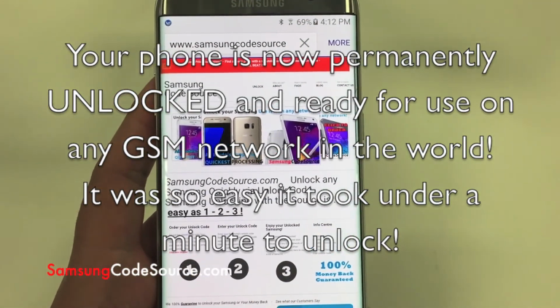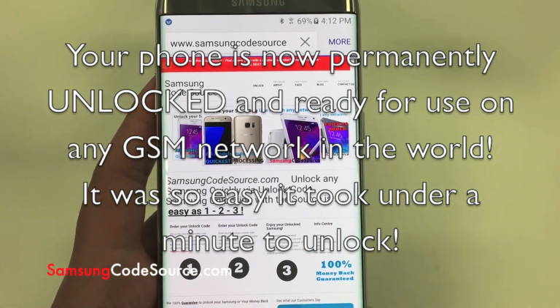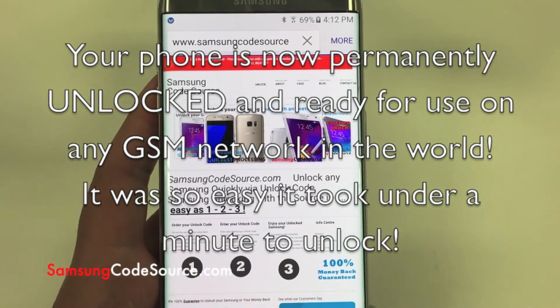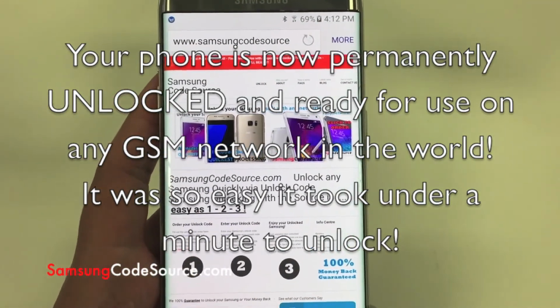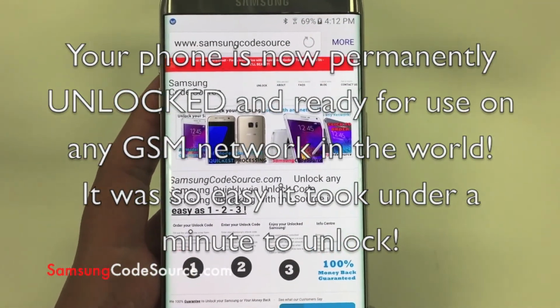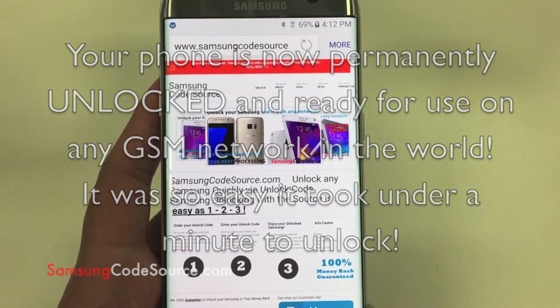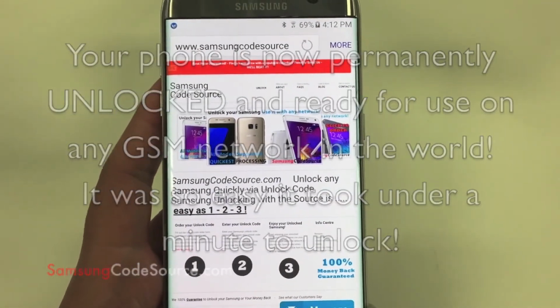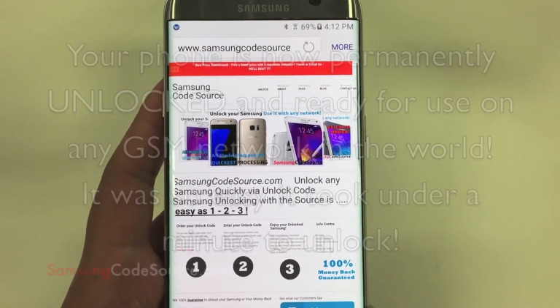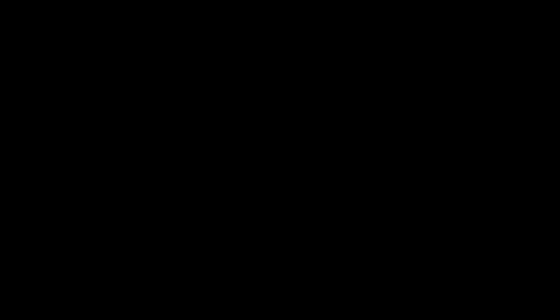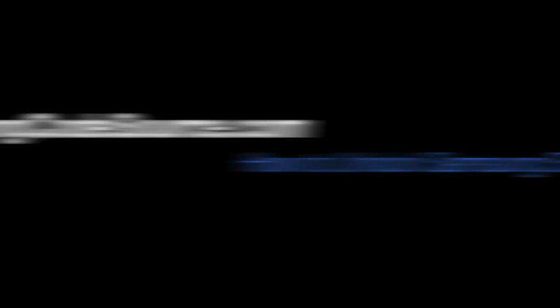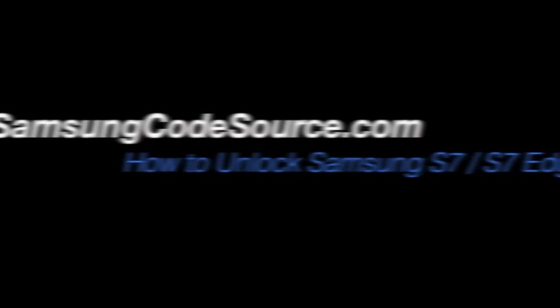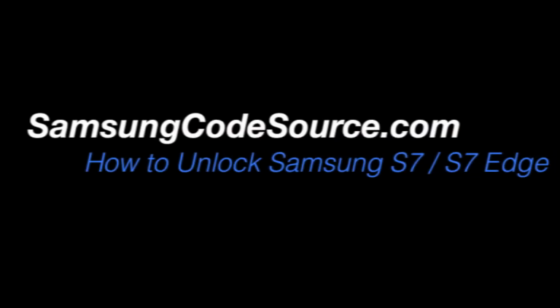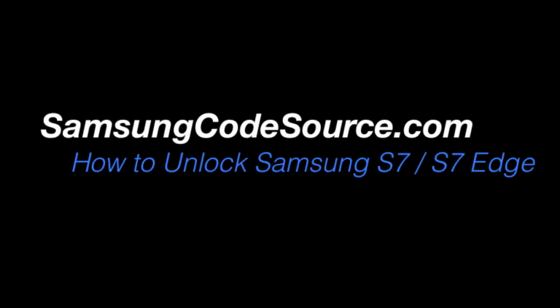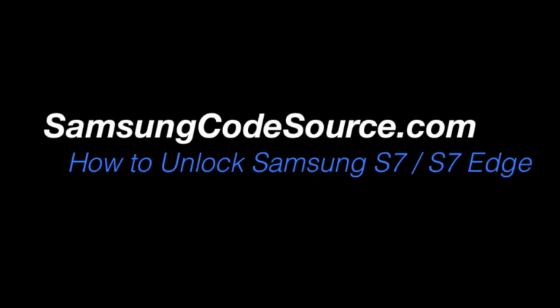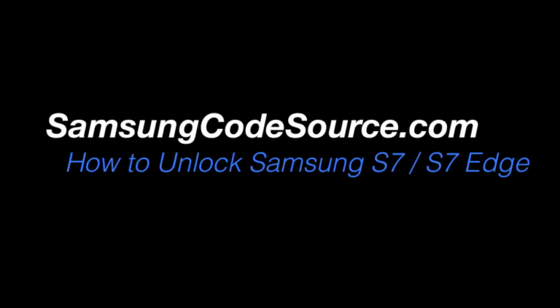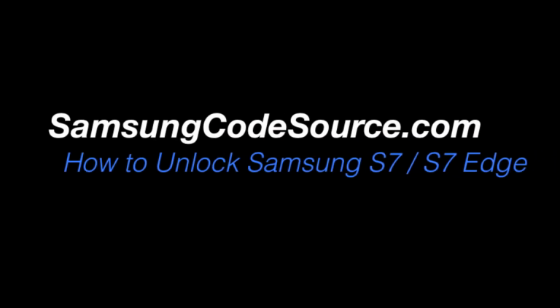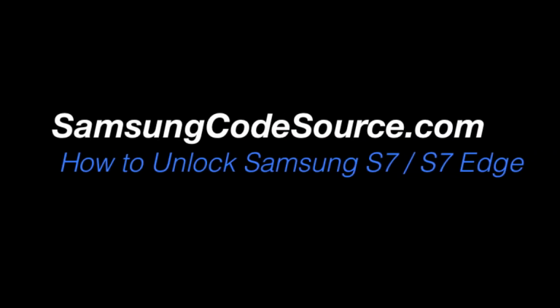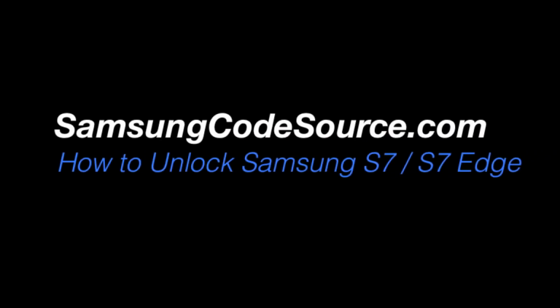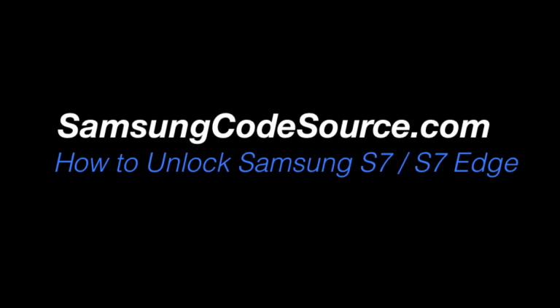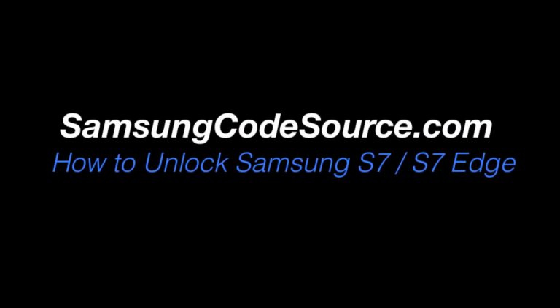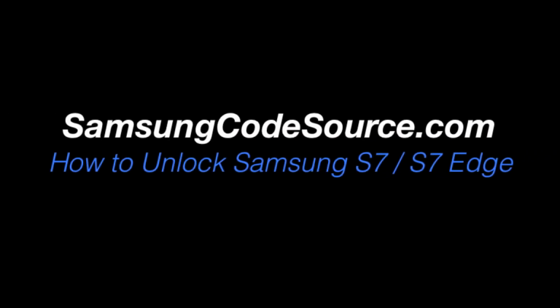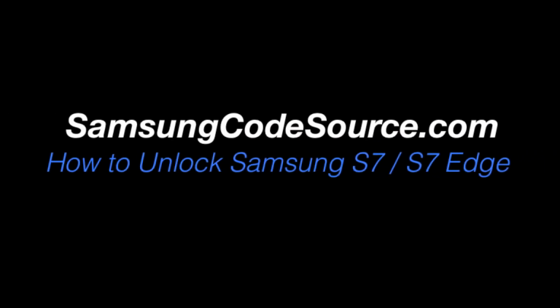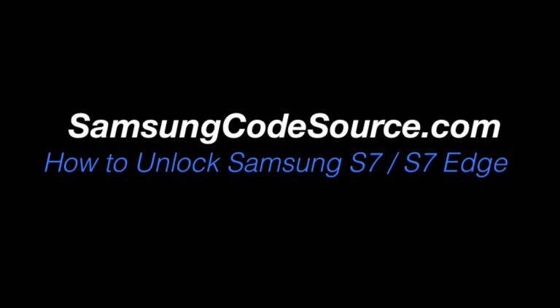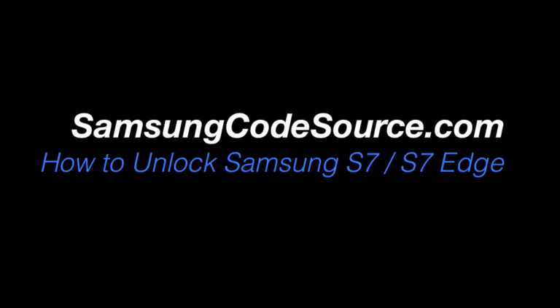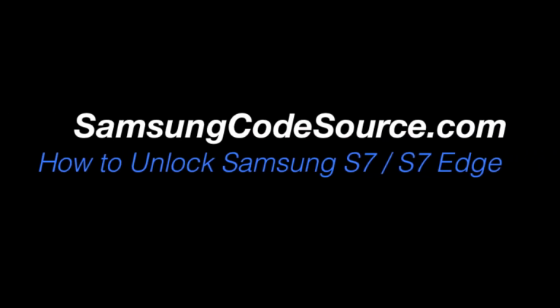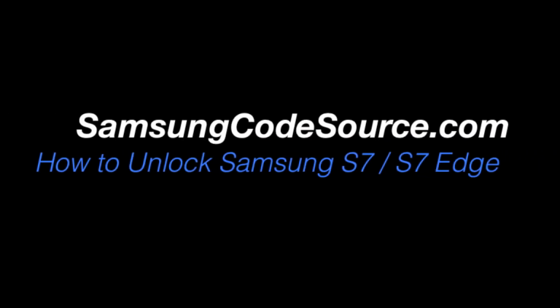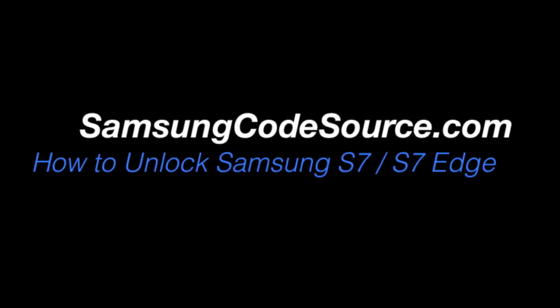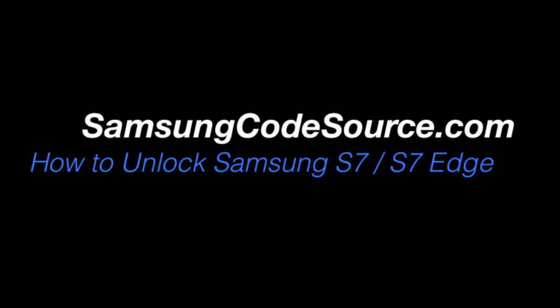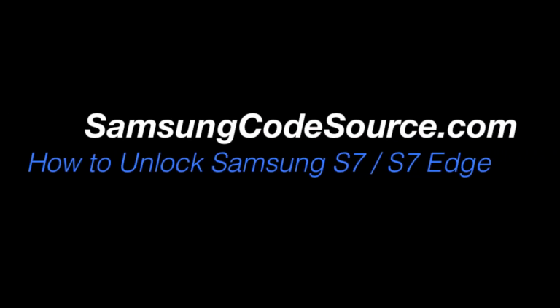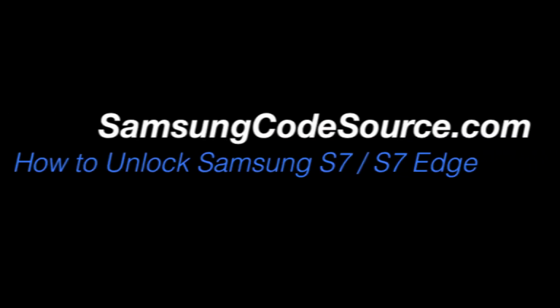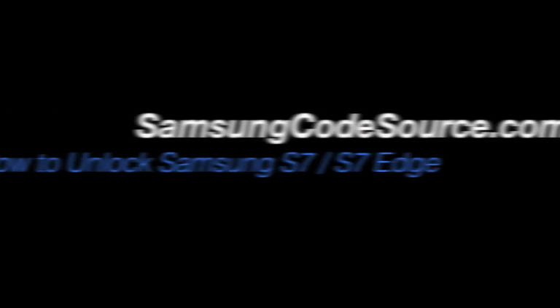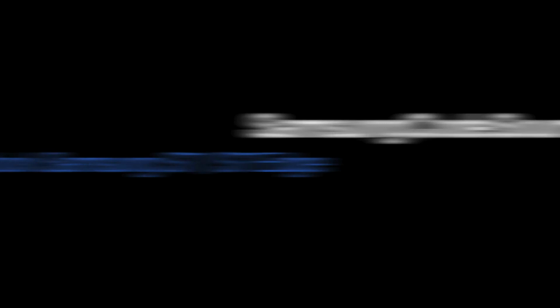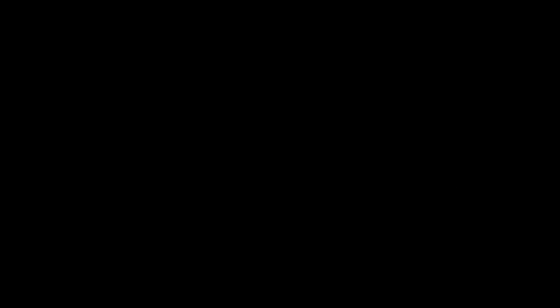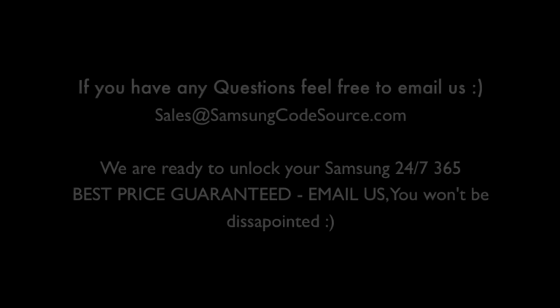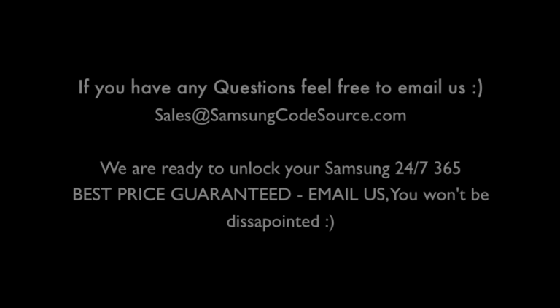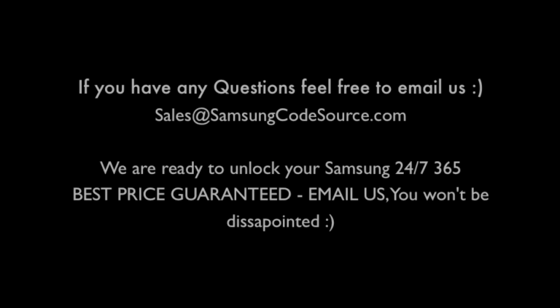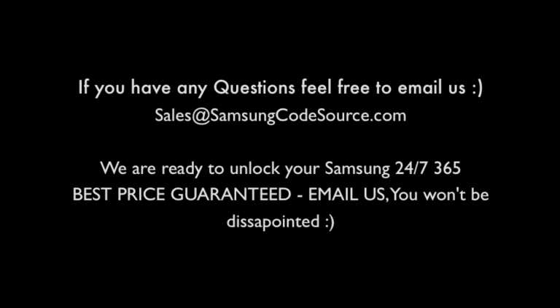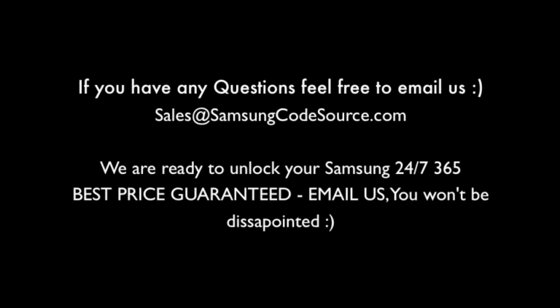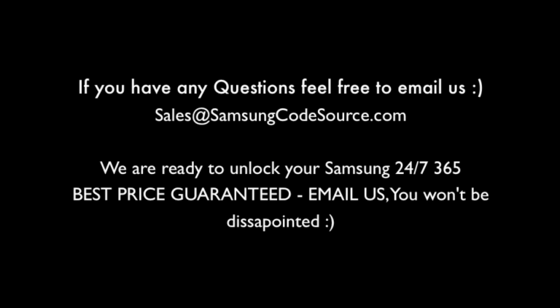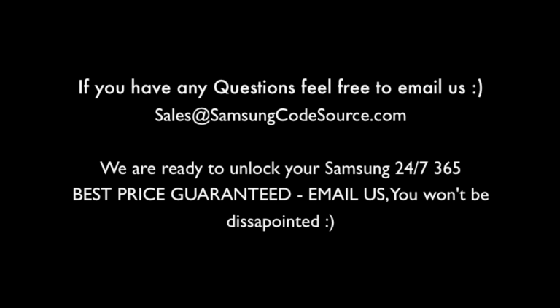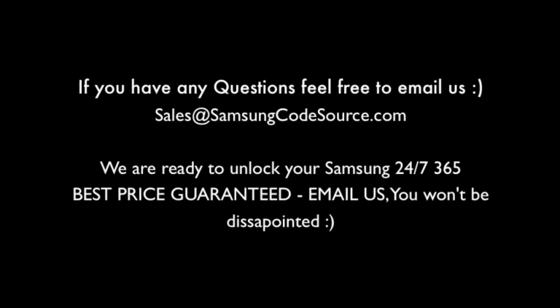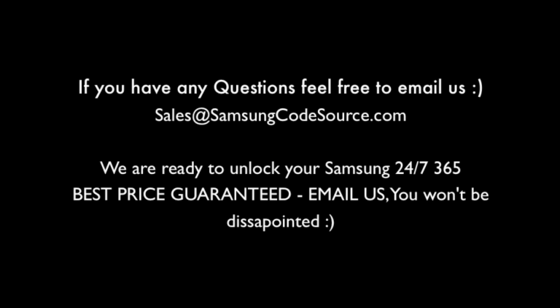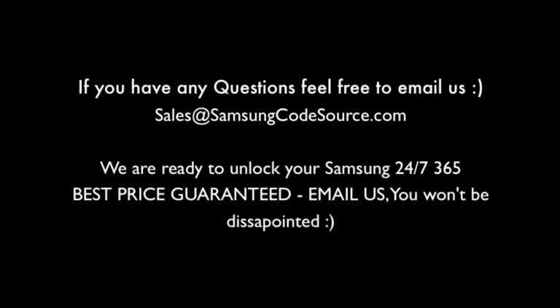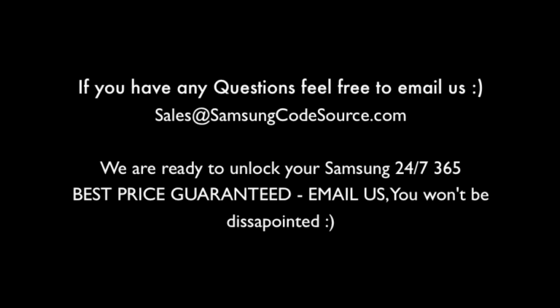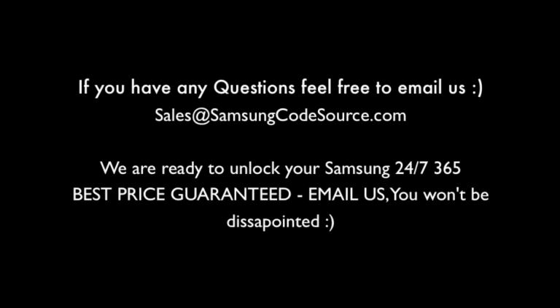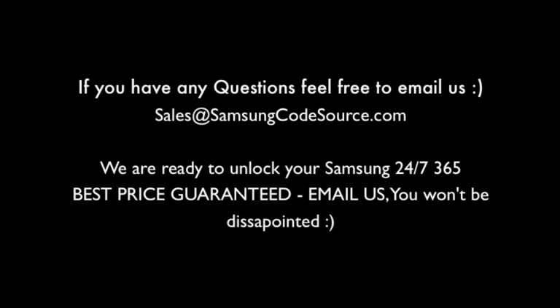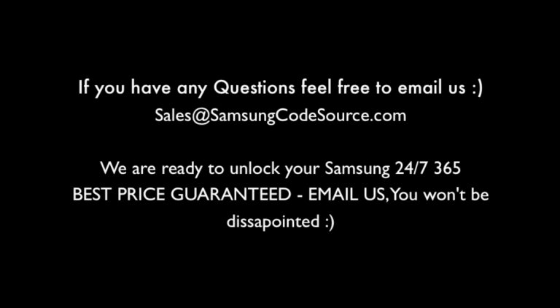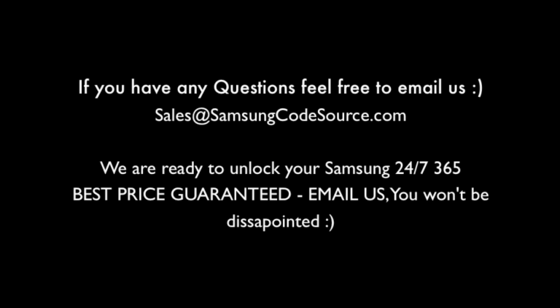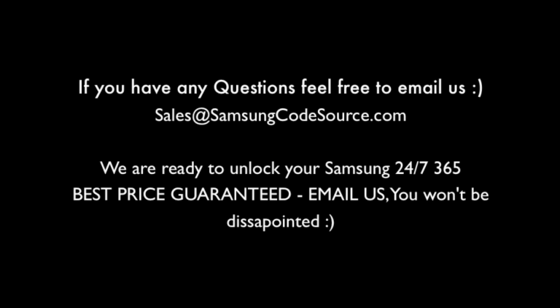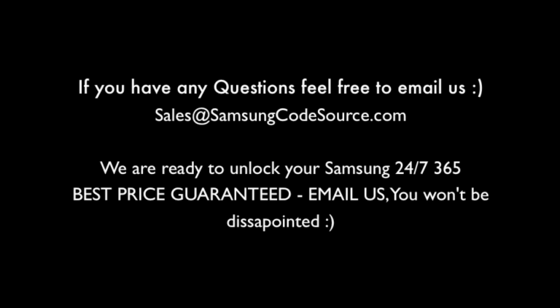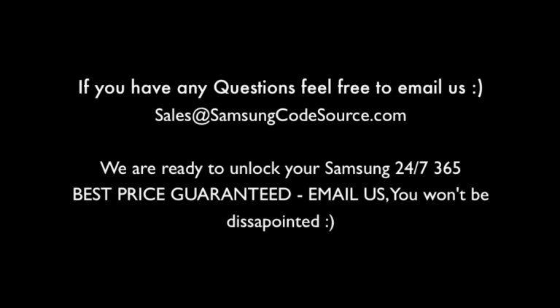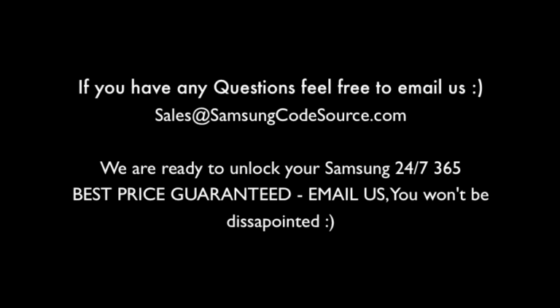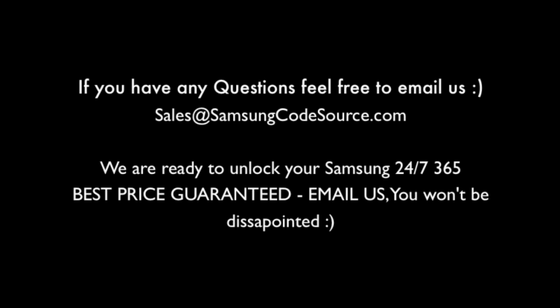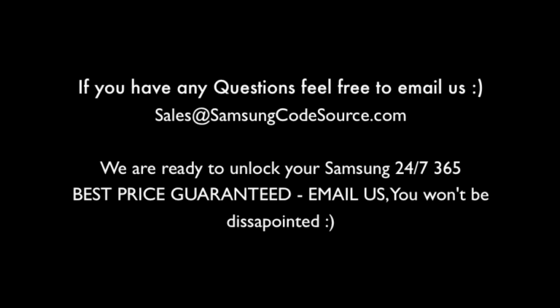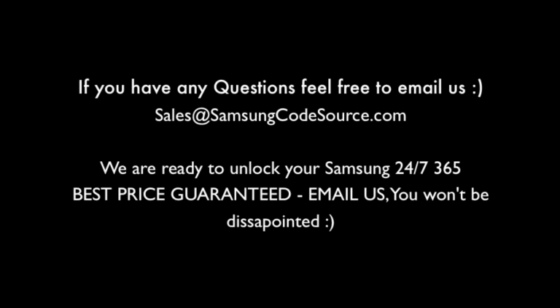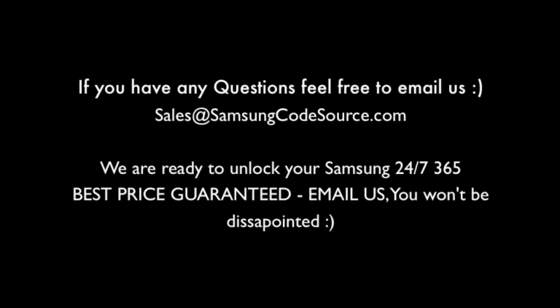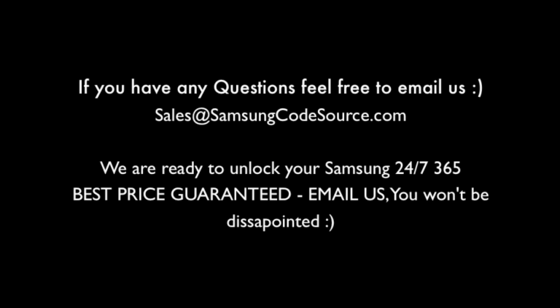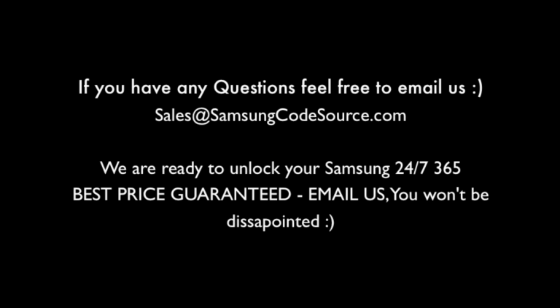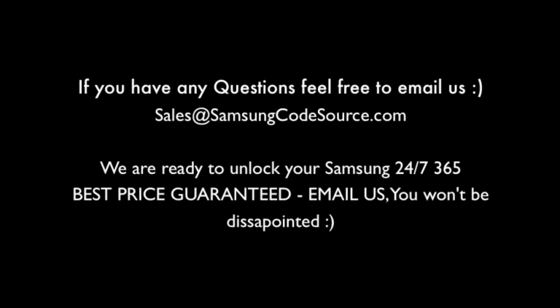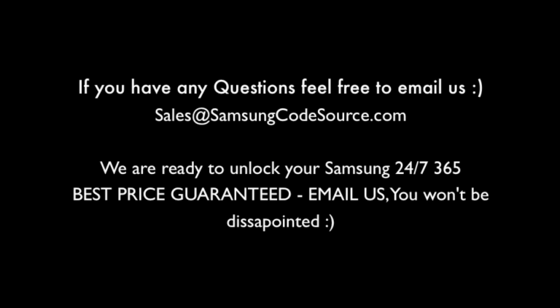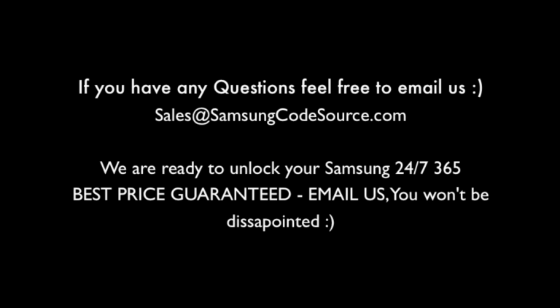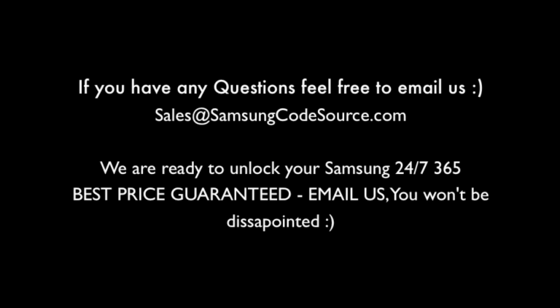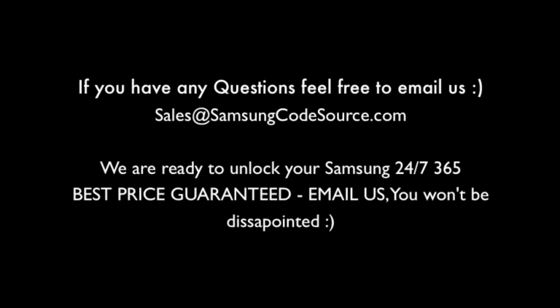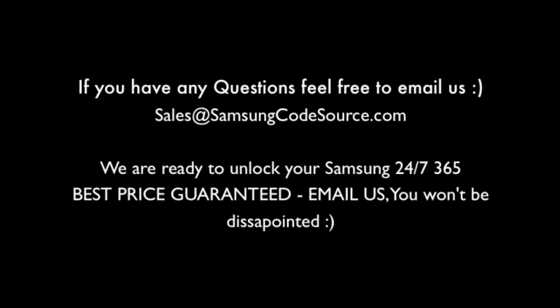Alright guys, so if you have any questions at all, feel free to leave them in the comment section below or email us anytime. Have a great day.